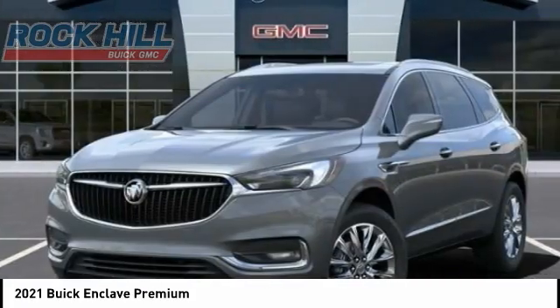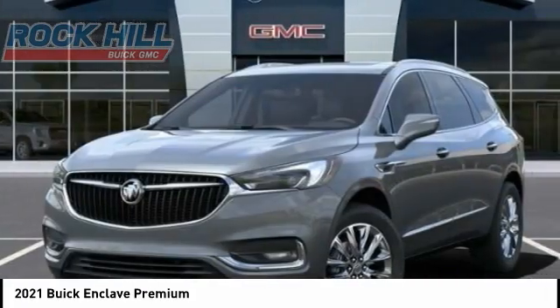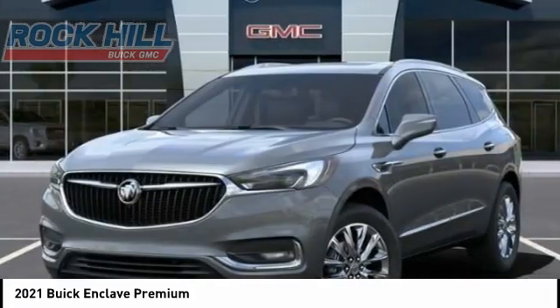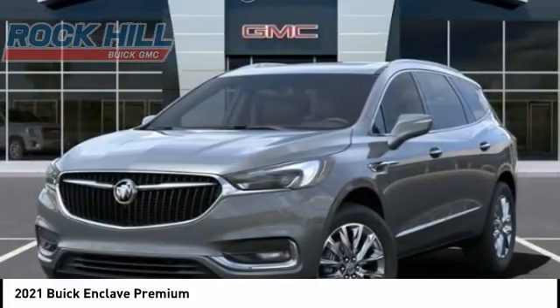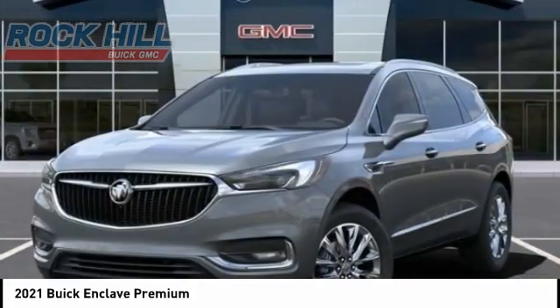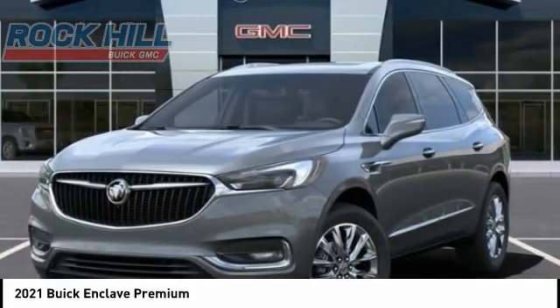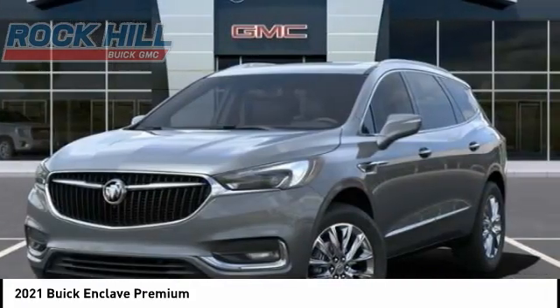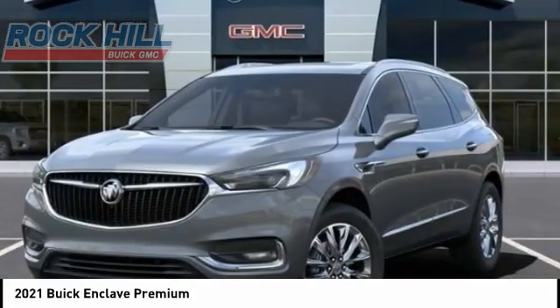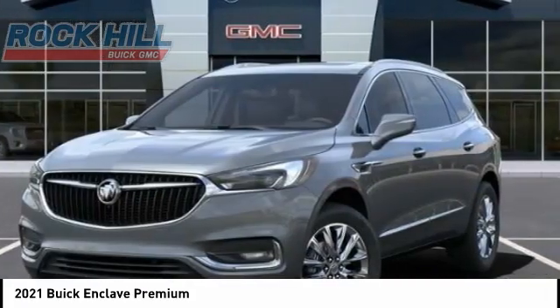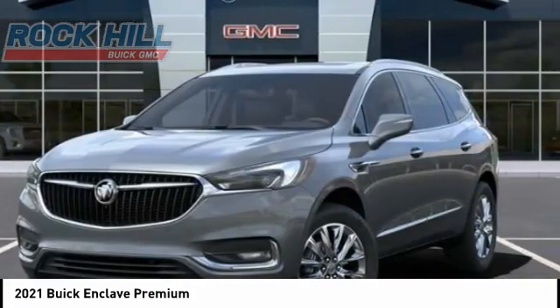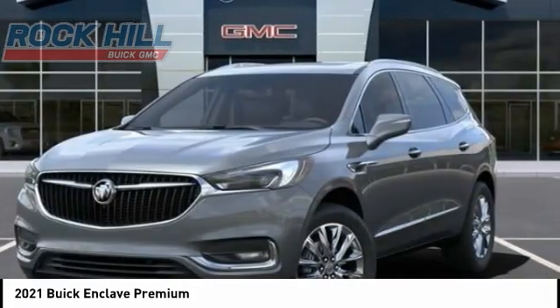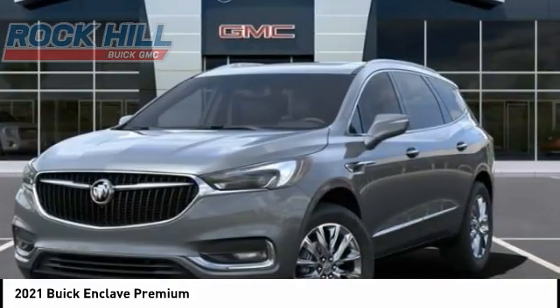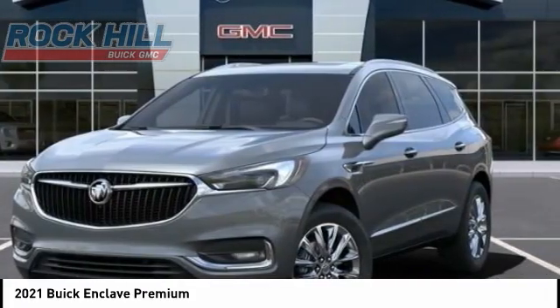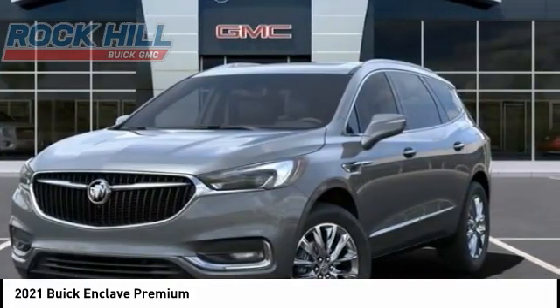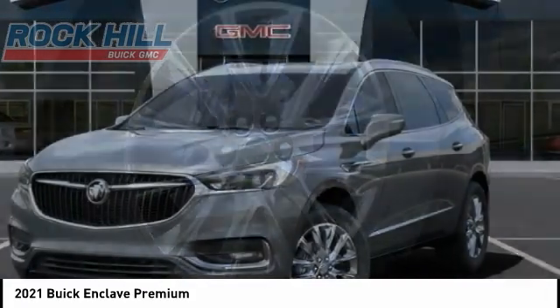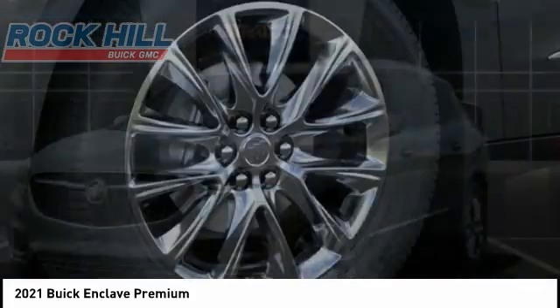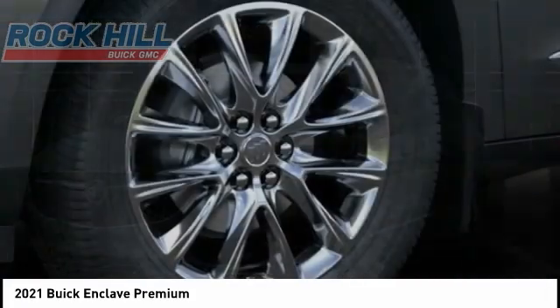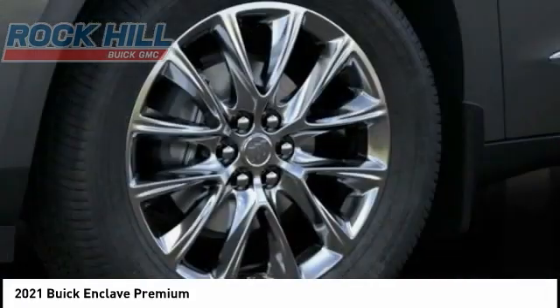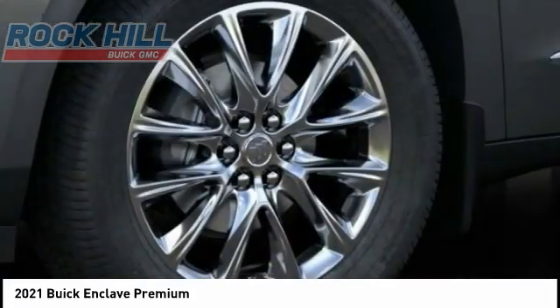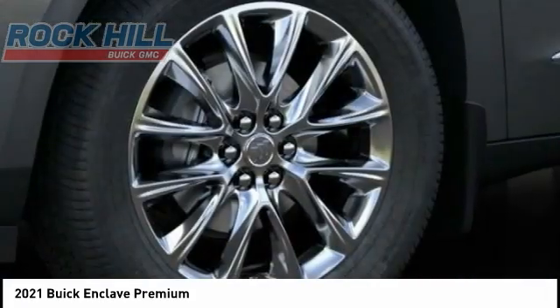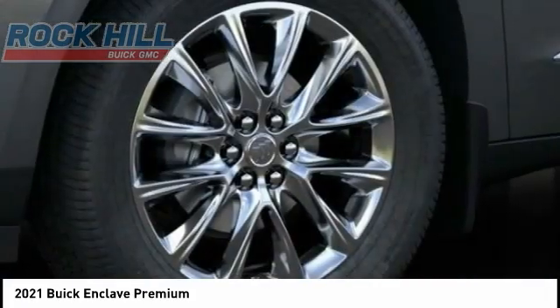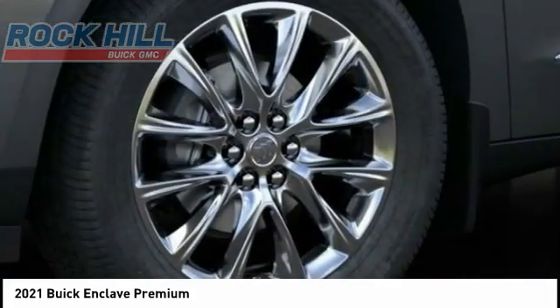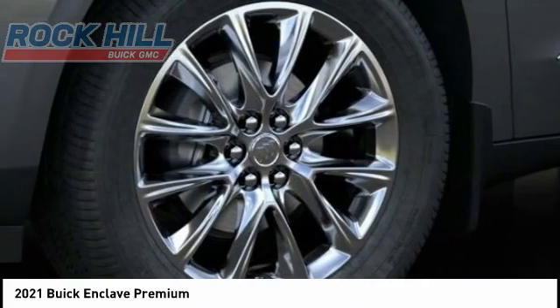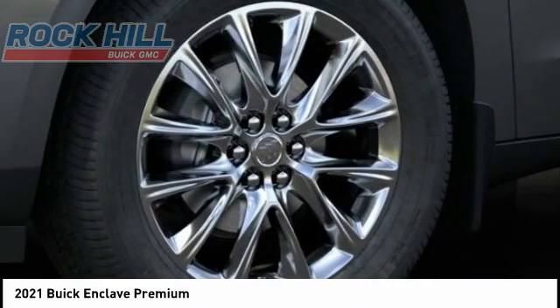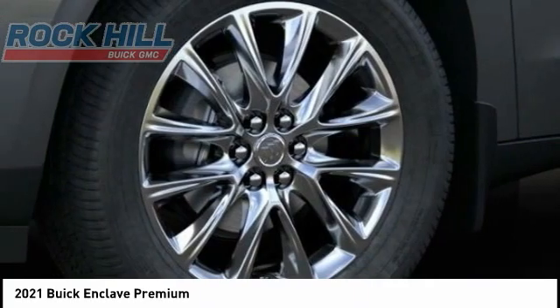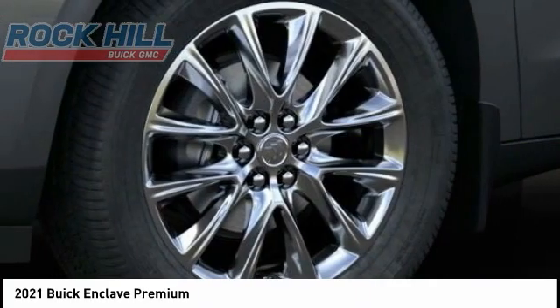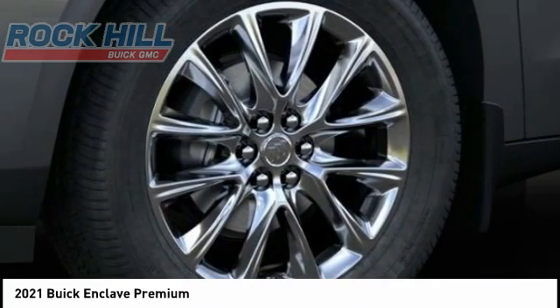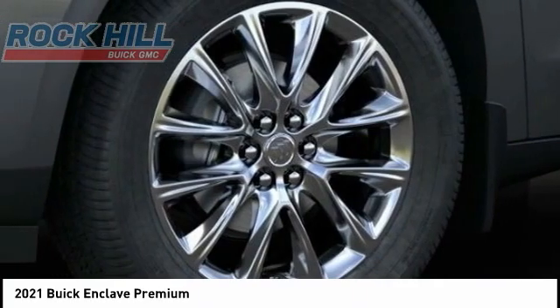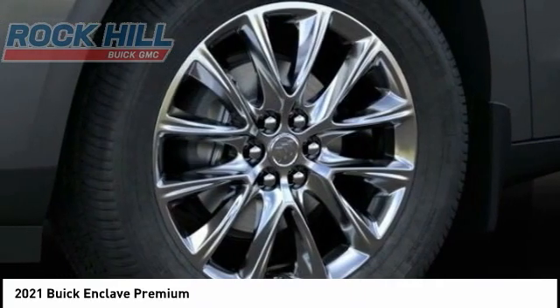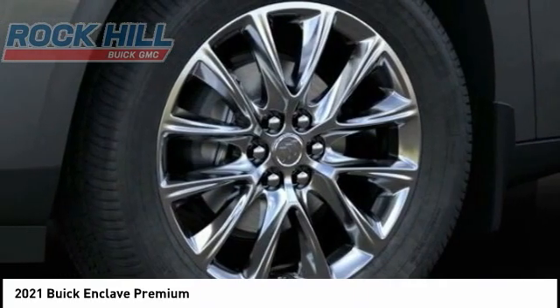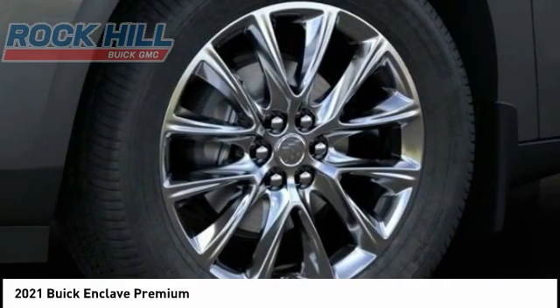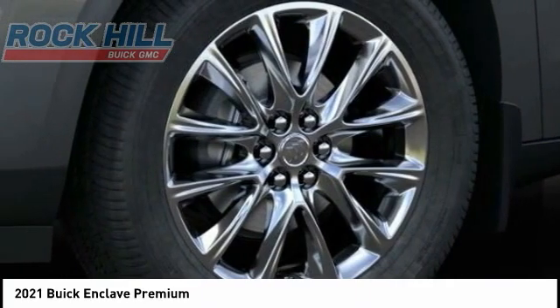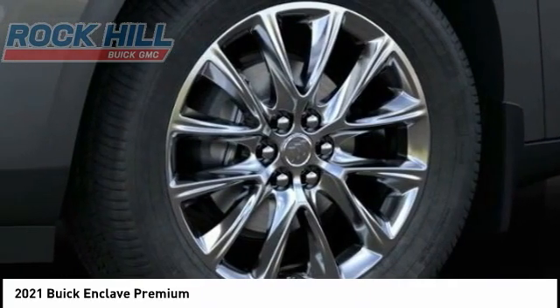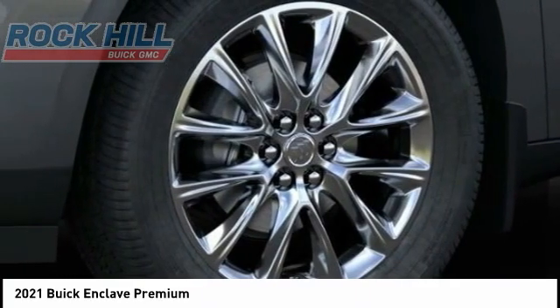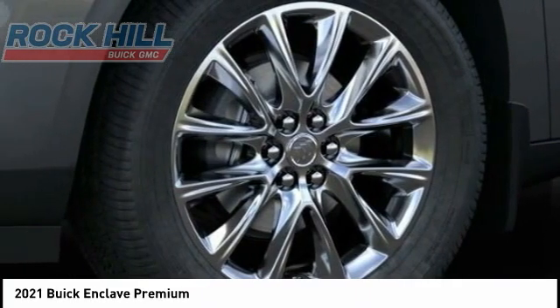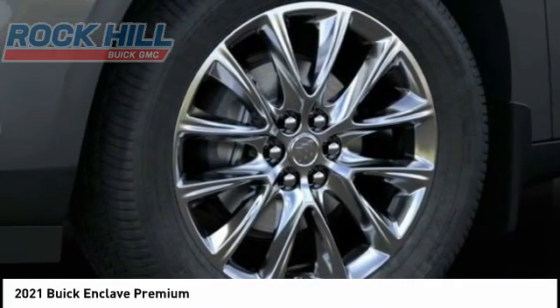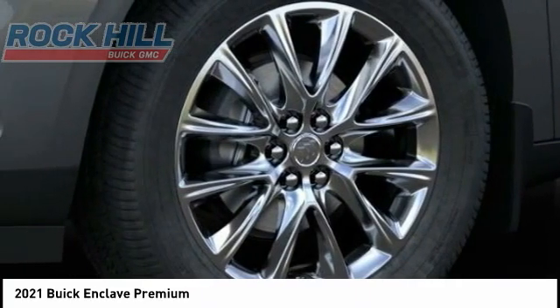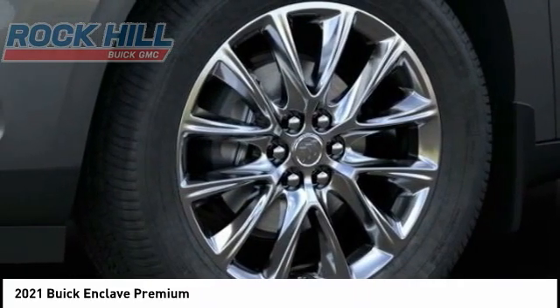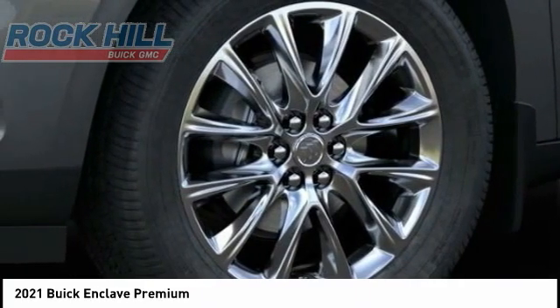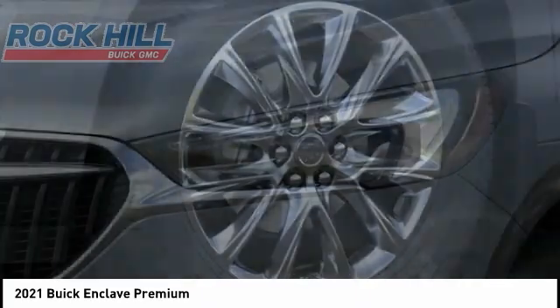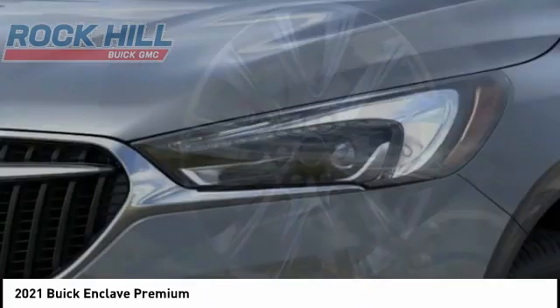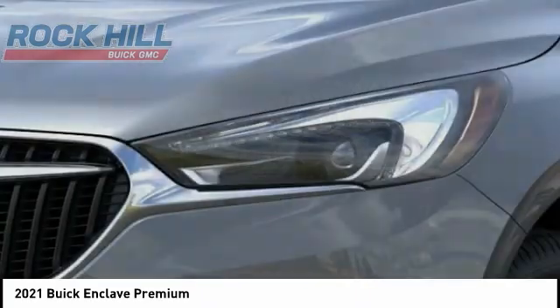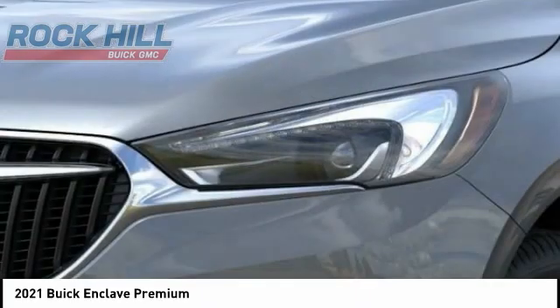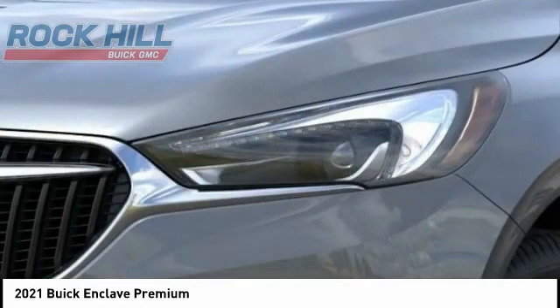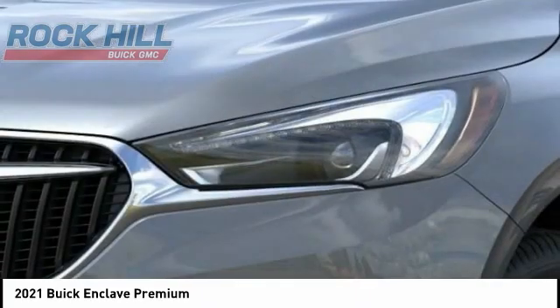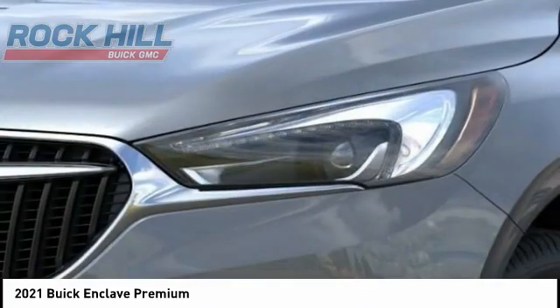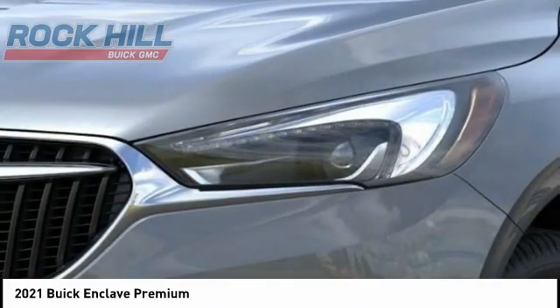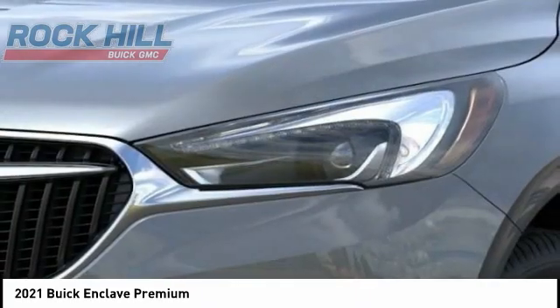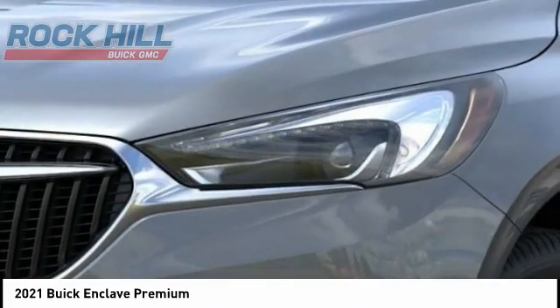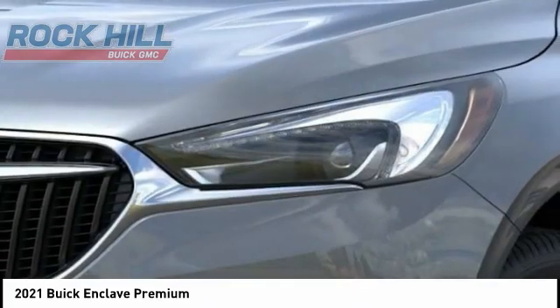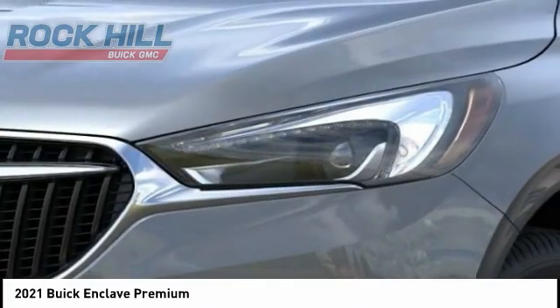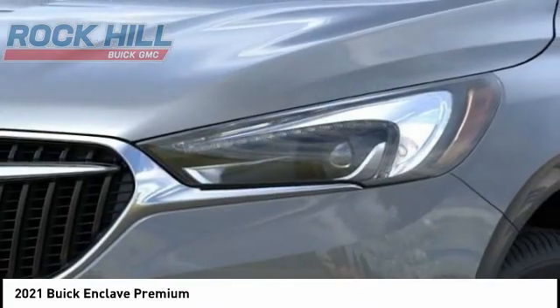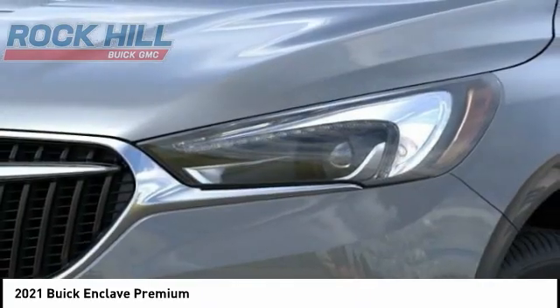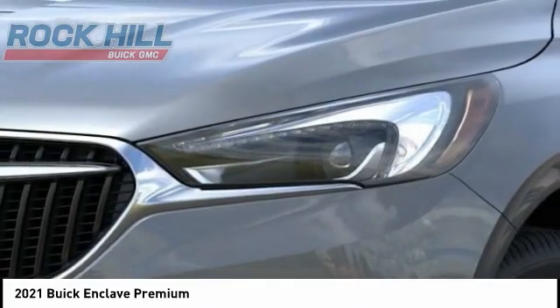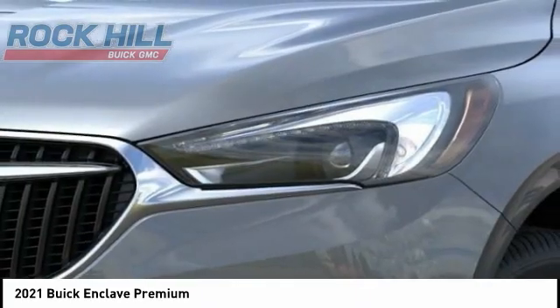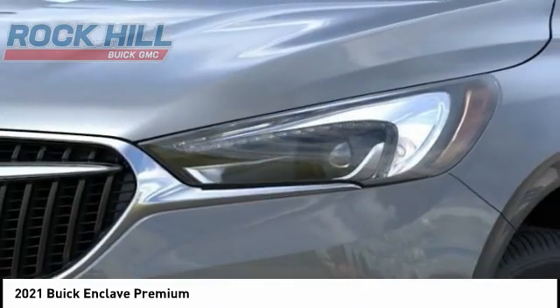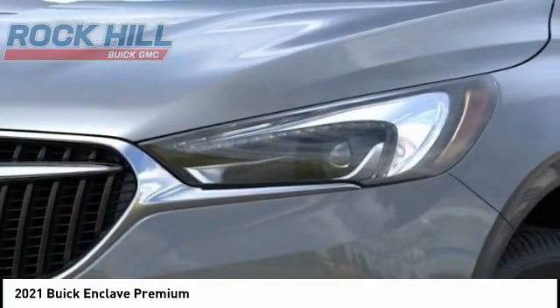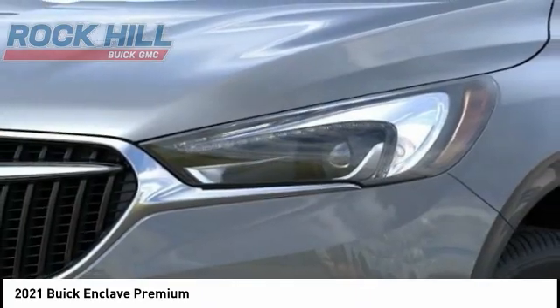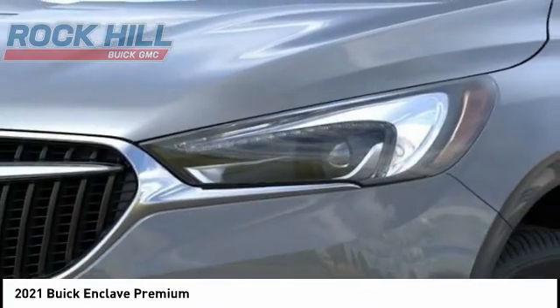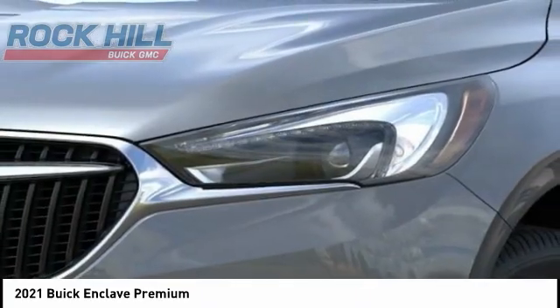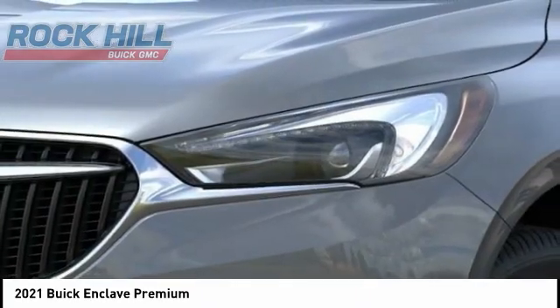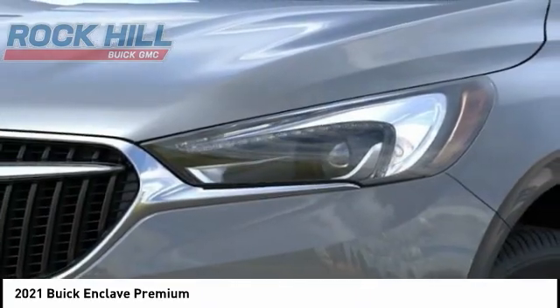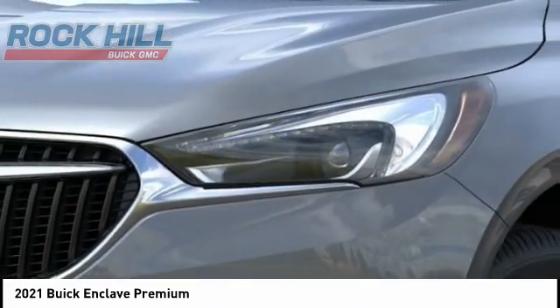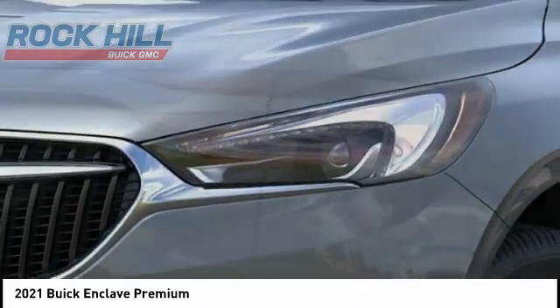If affordable style and reliability are what you're looking for, no vehicle could be more perfect. Drive it today.